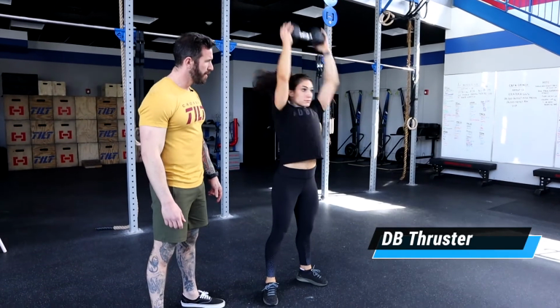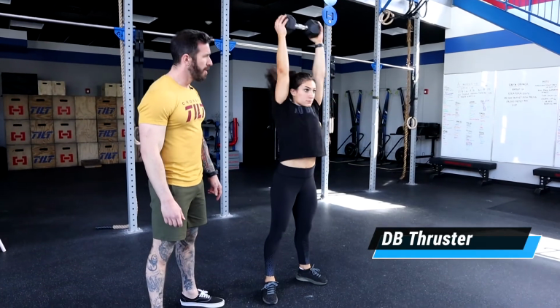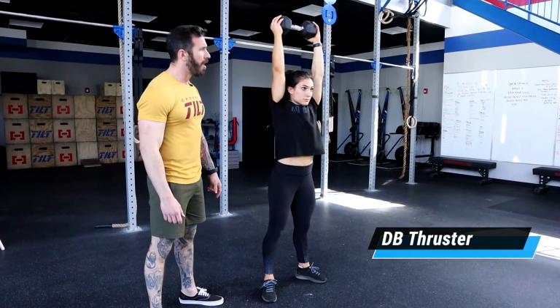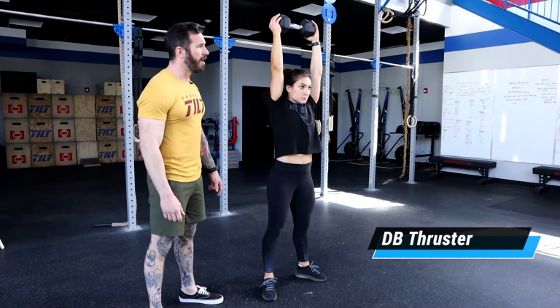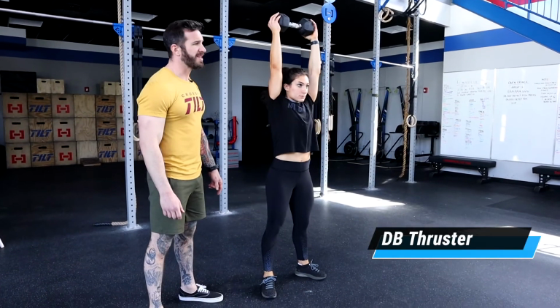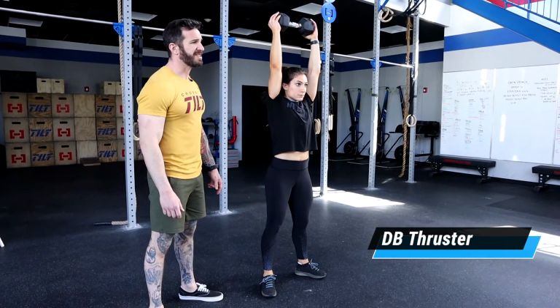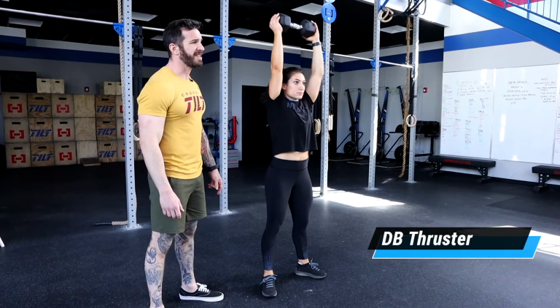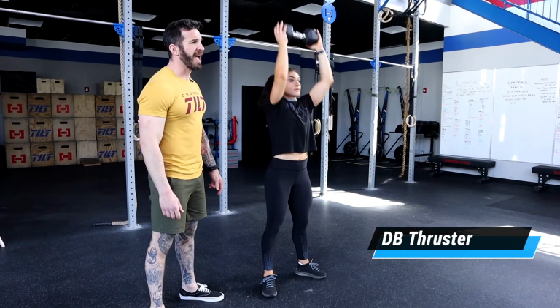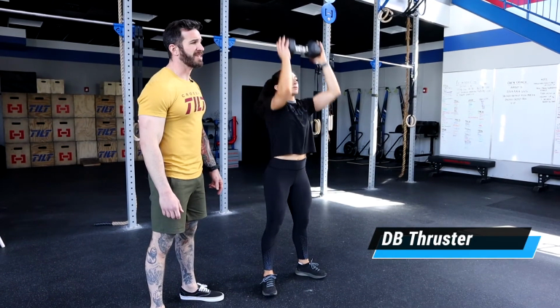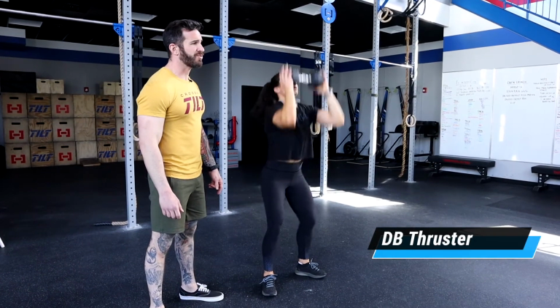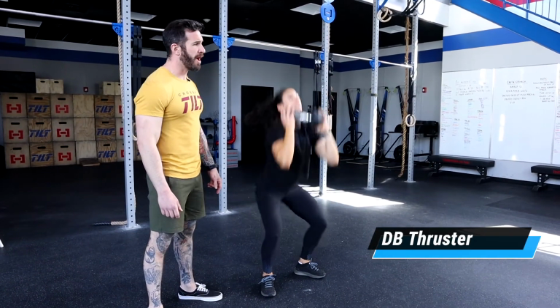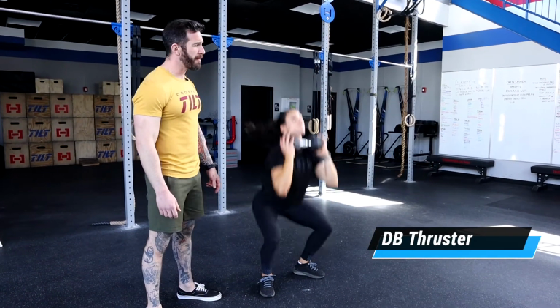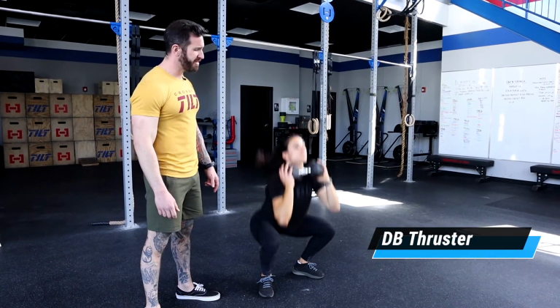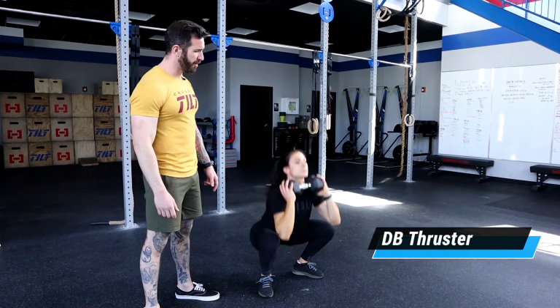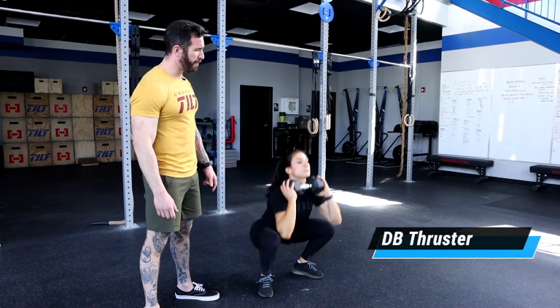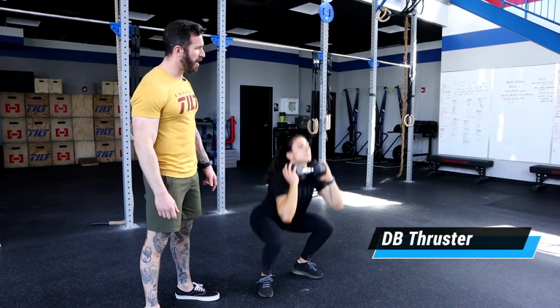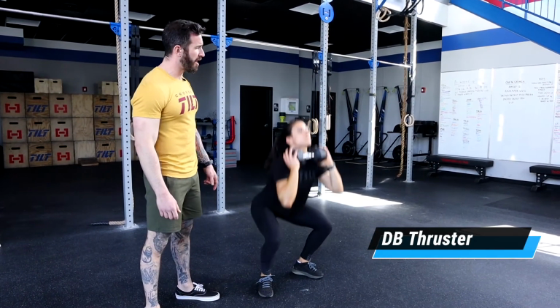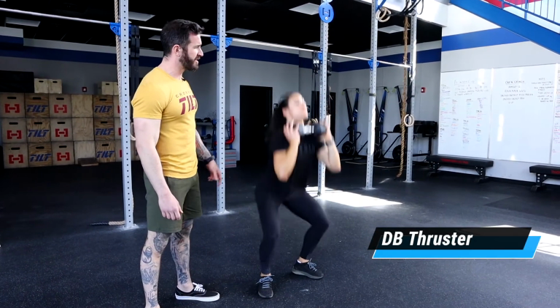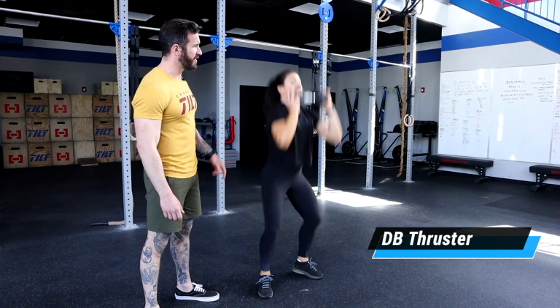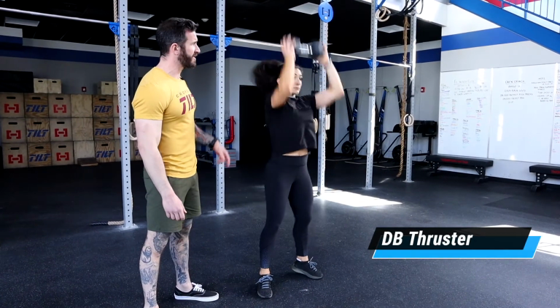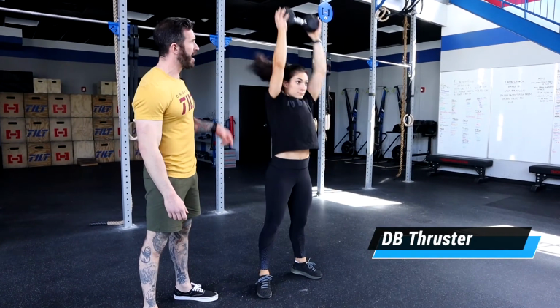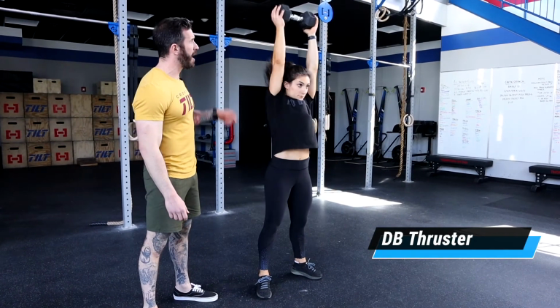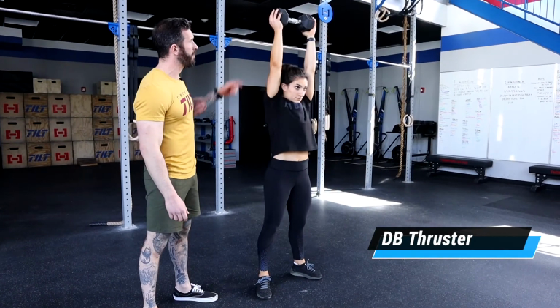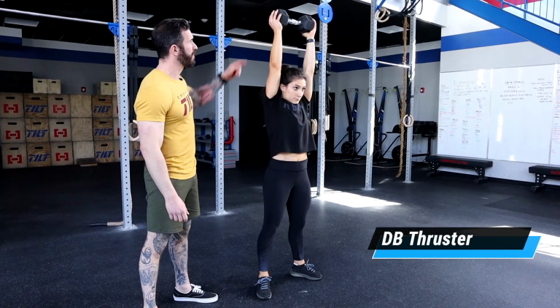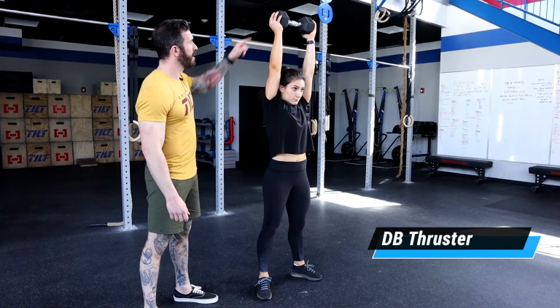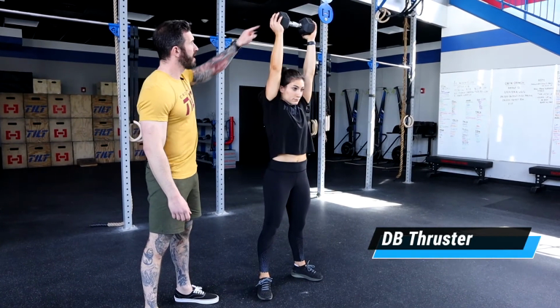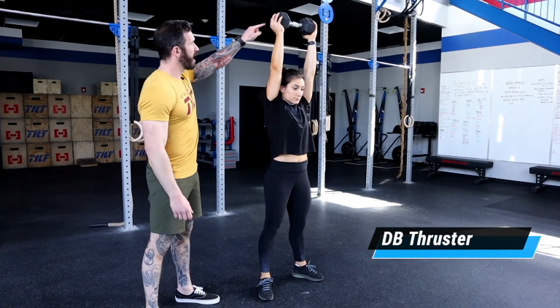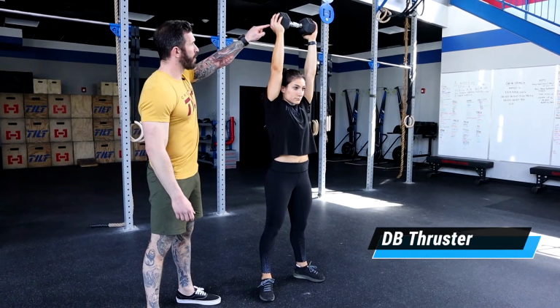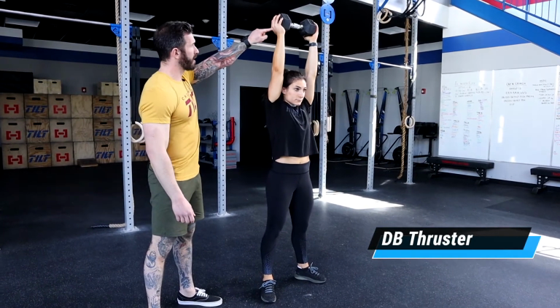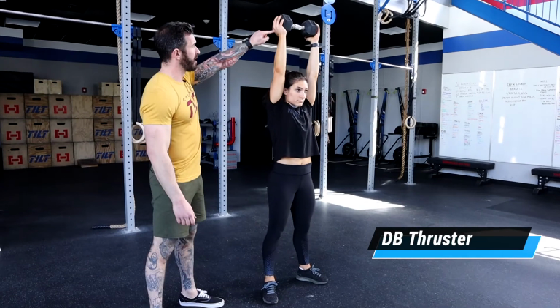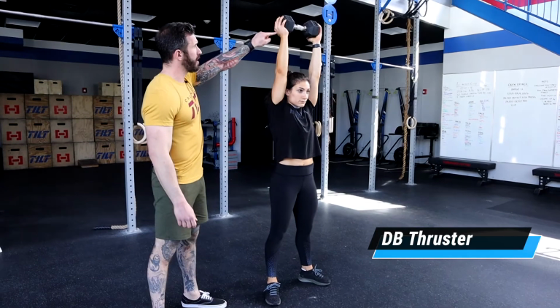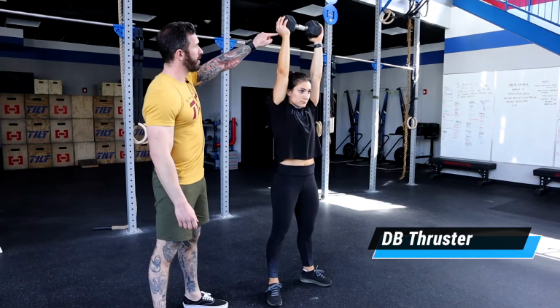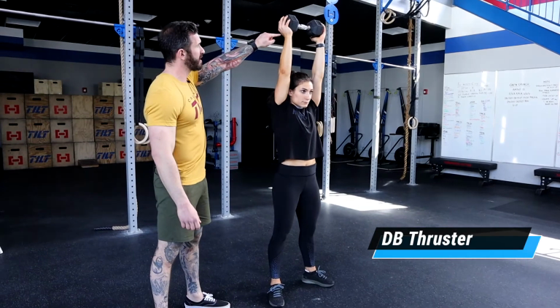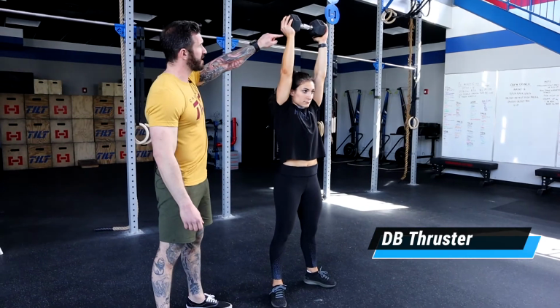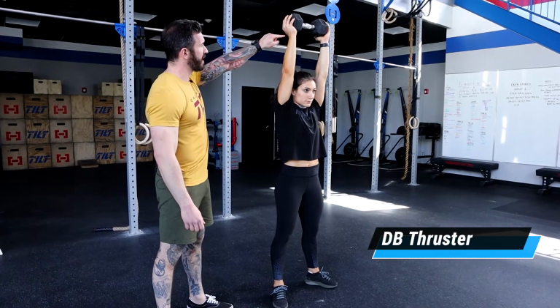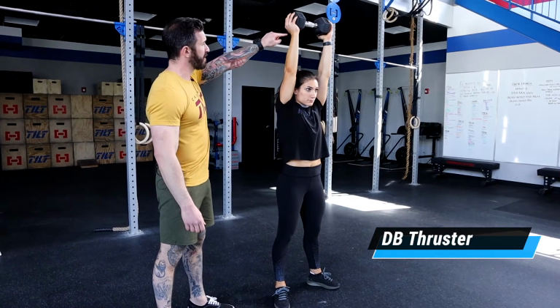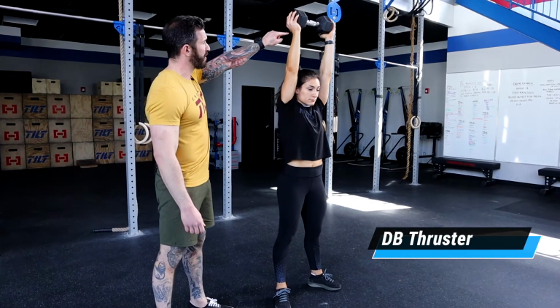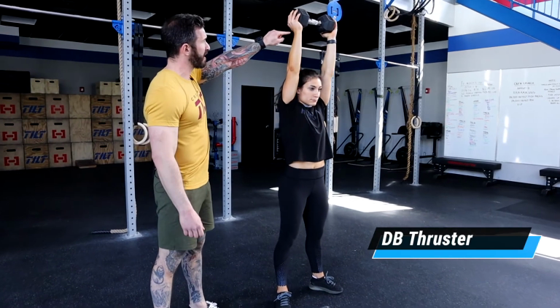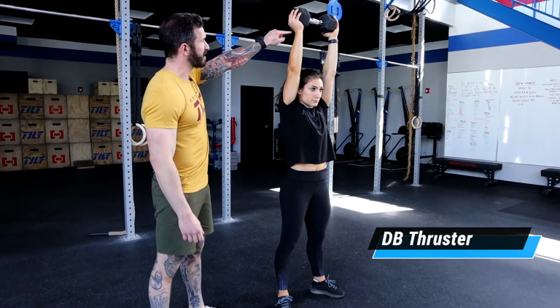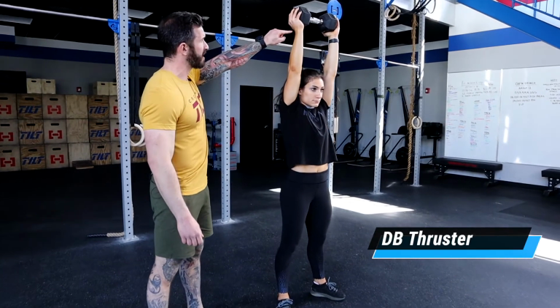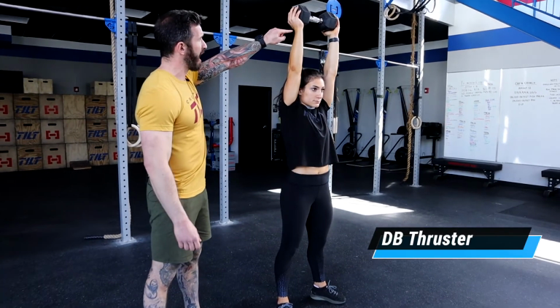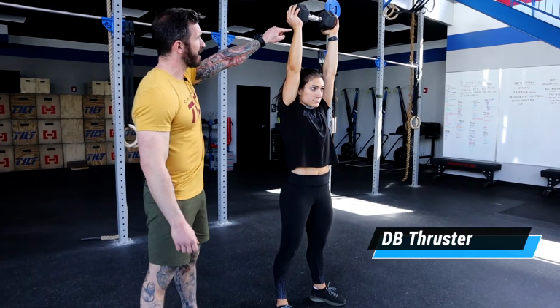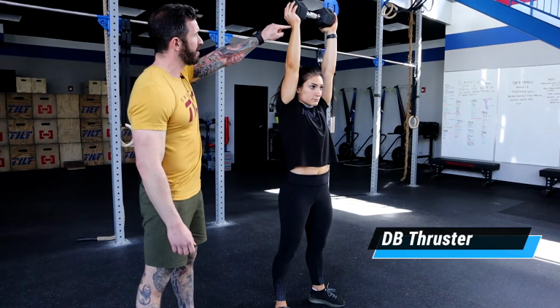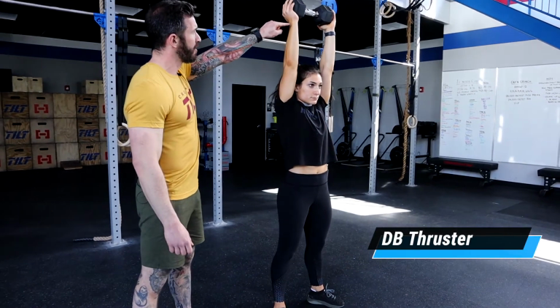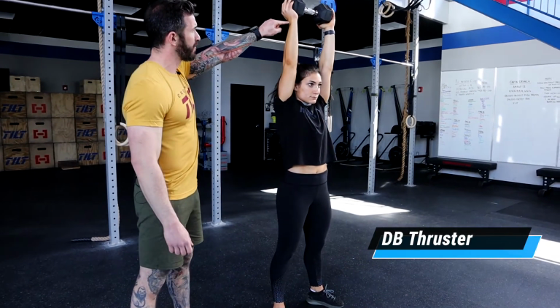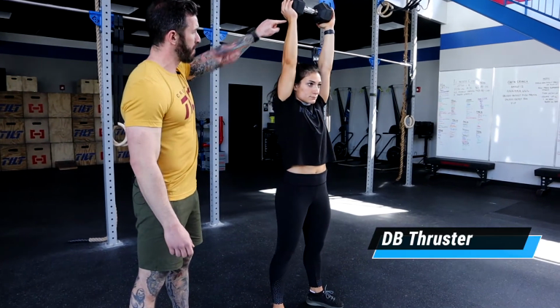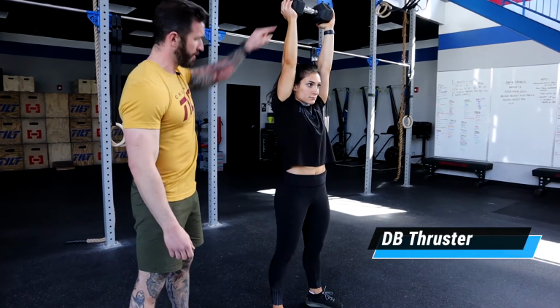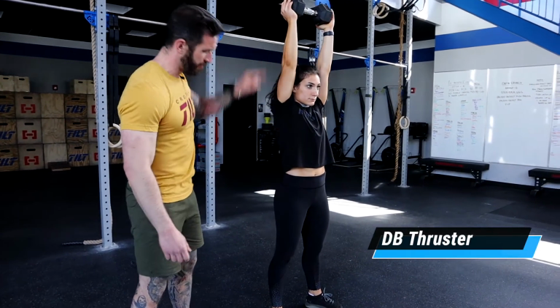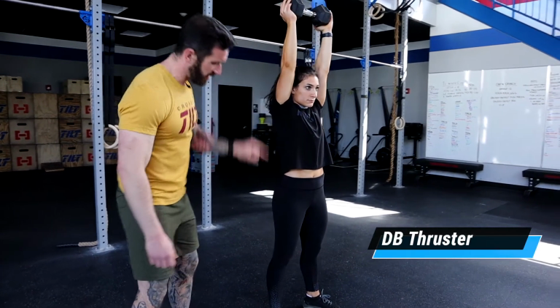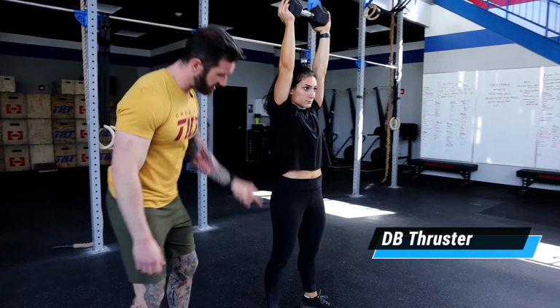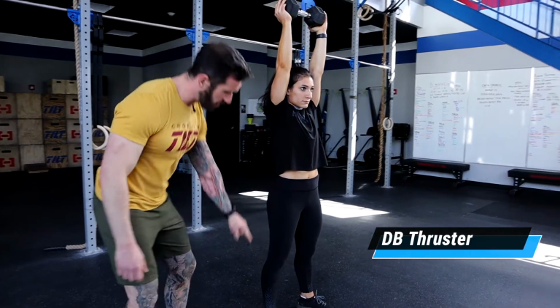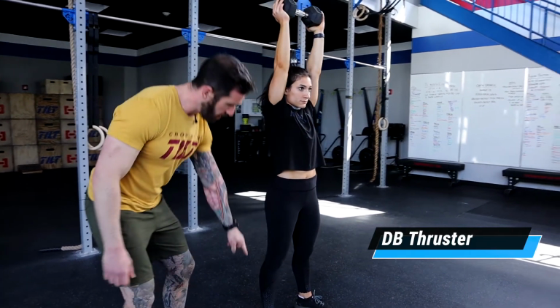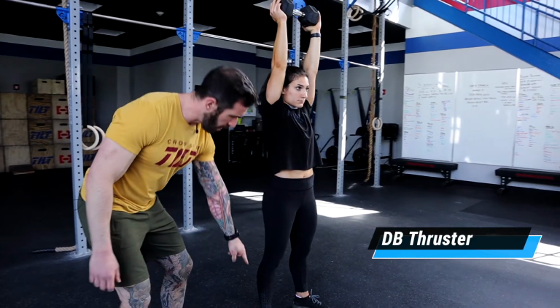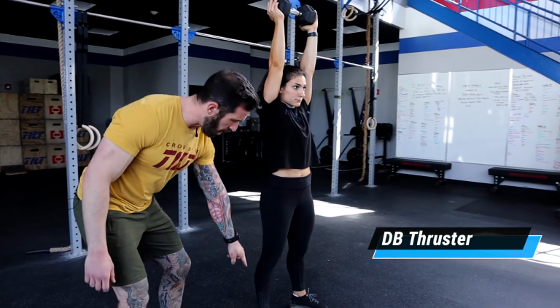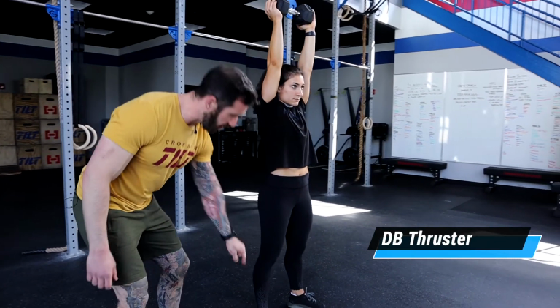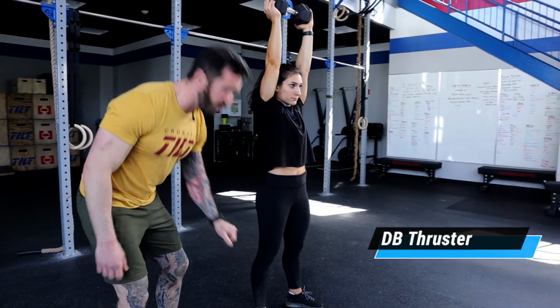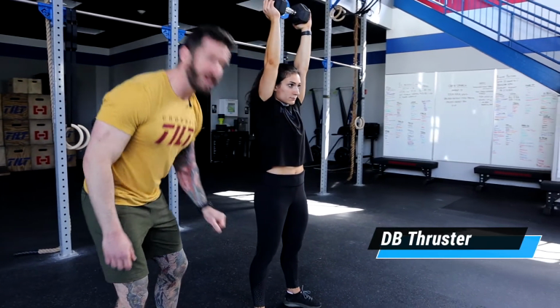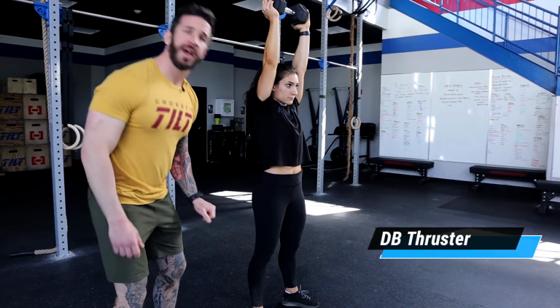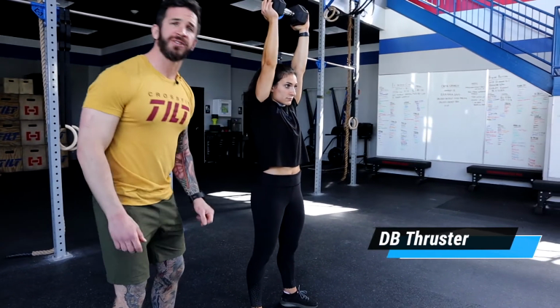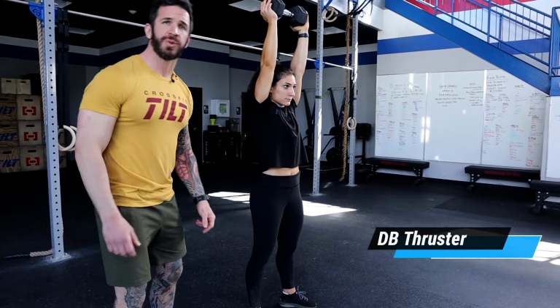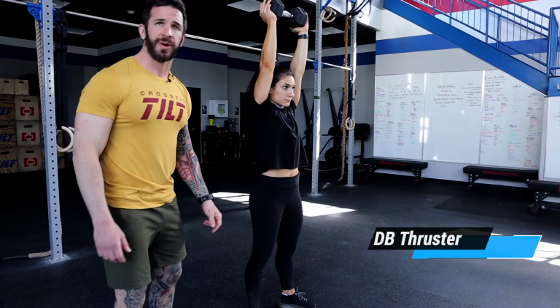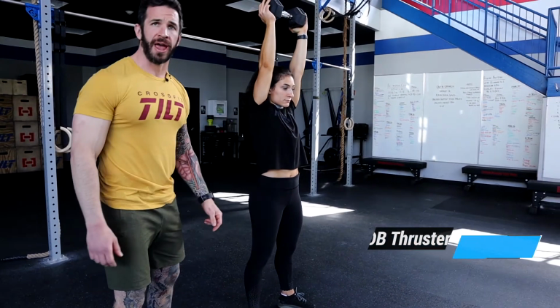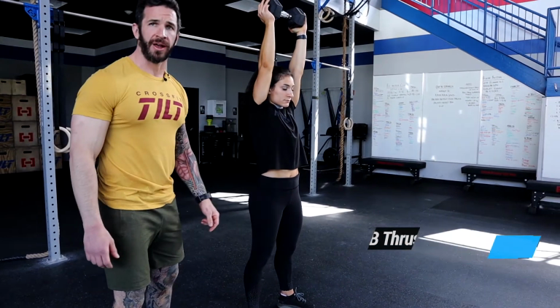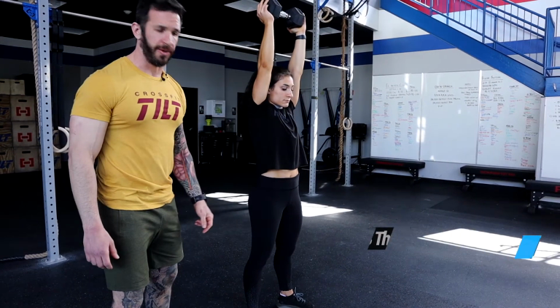On this last rep, she'll pause at the top and we're going to notice that everything is stacked from her wrist all the way down to her ankle.